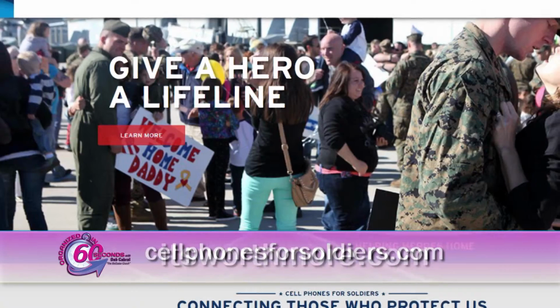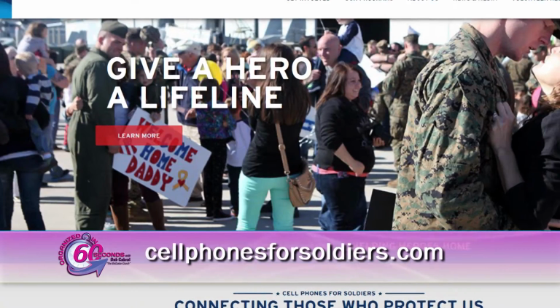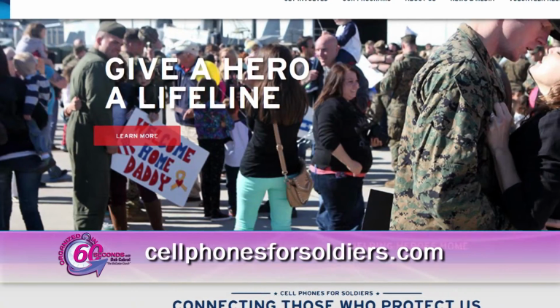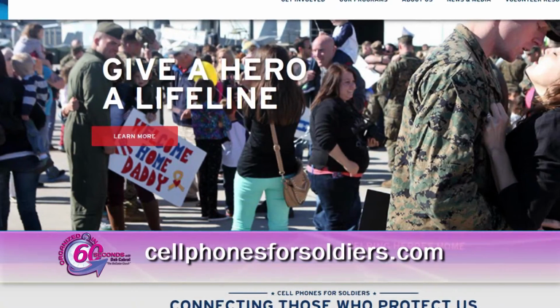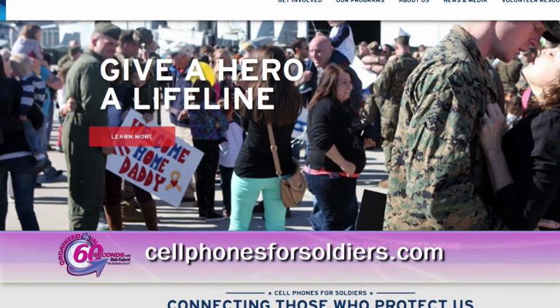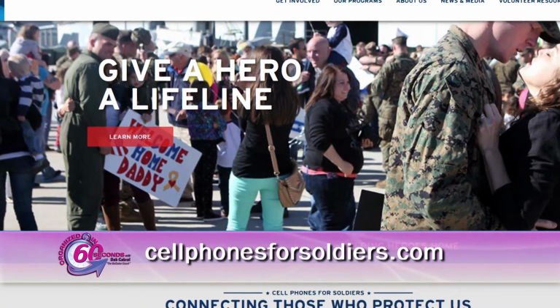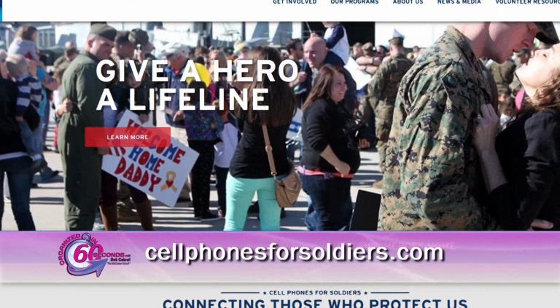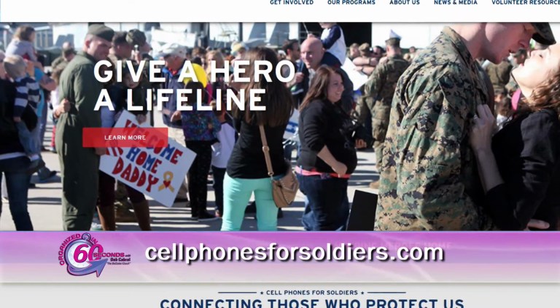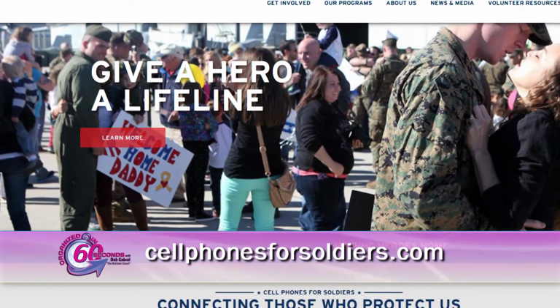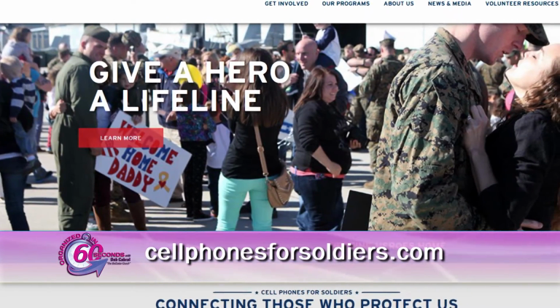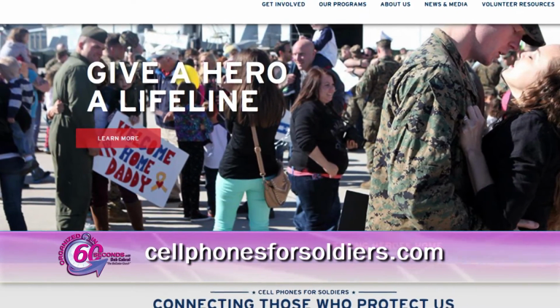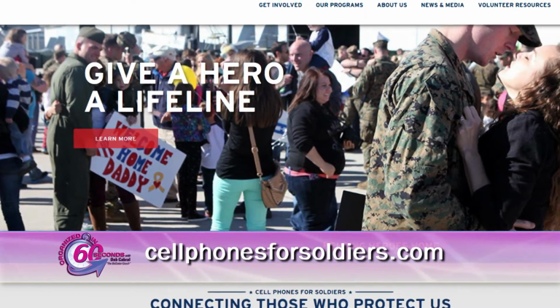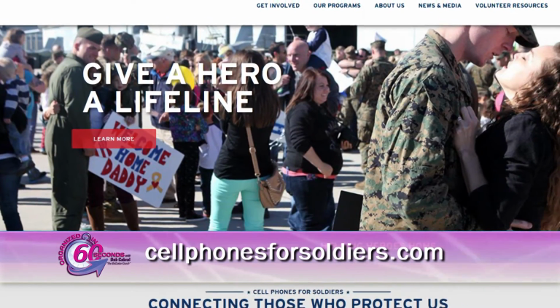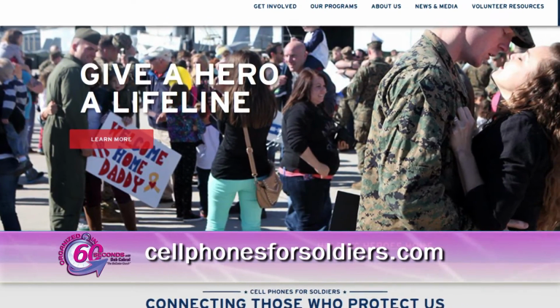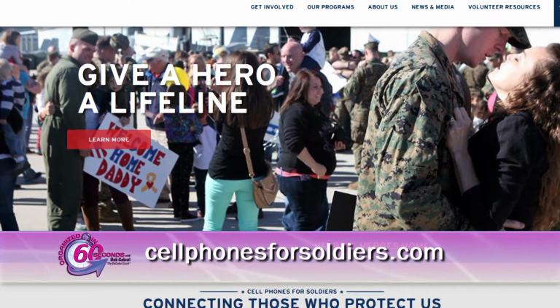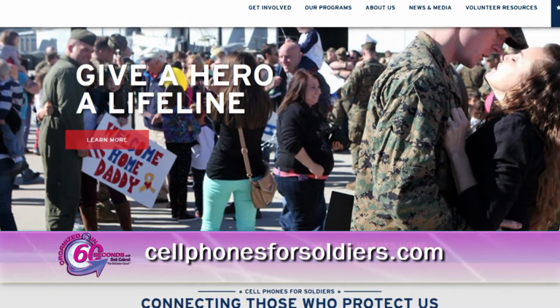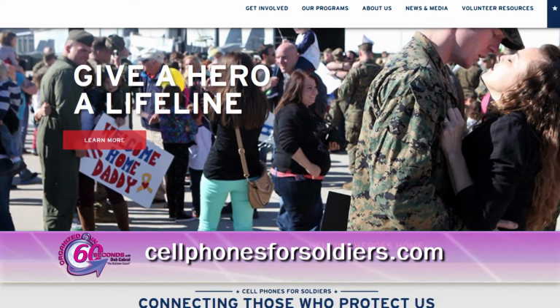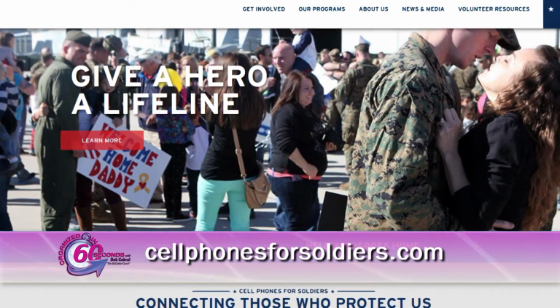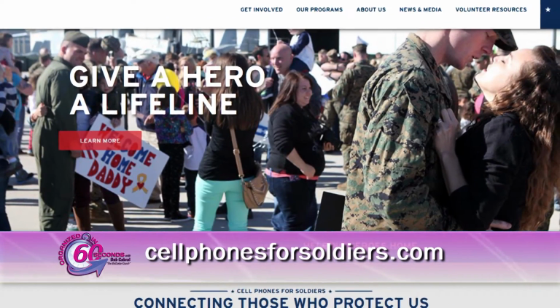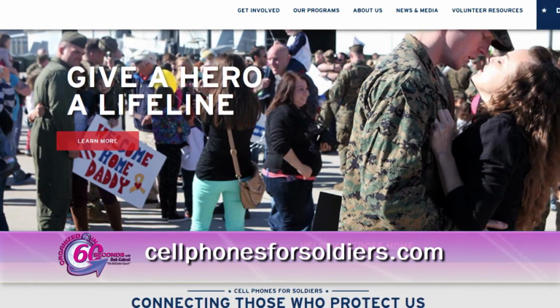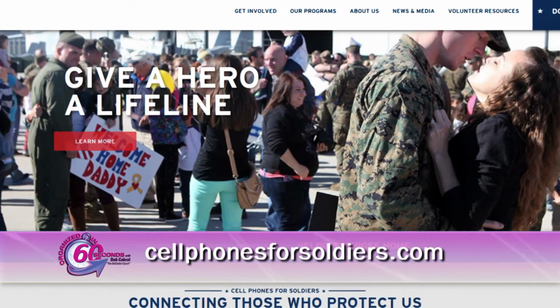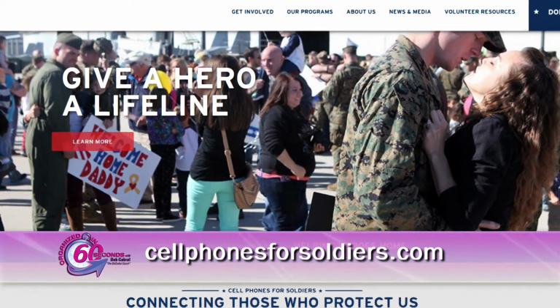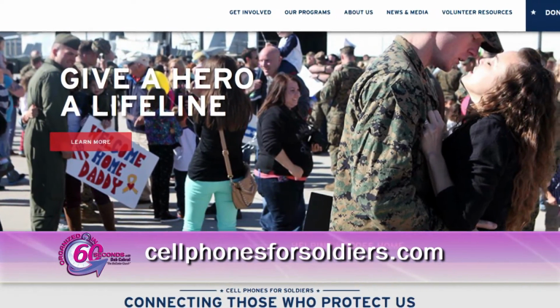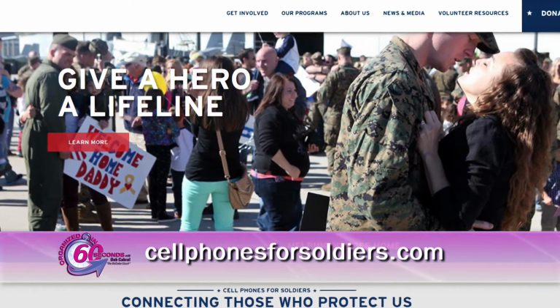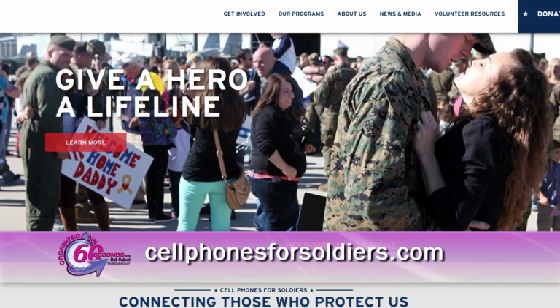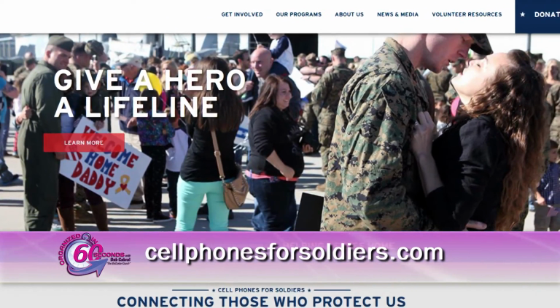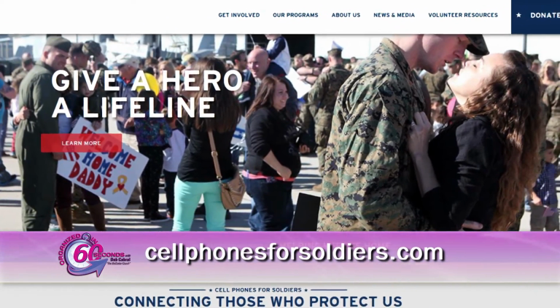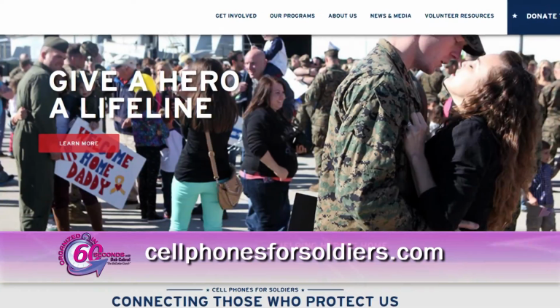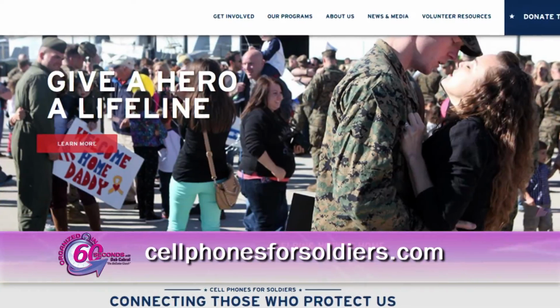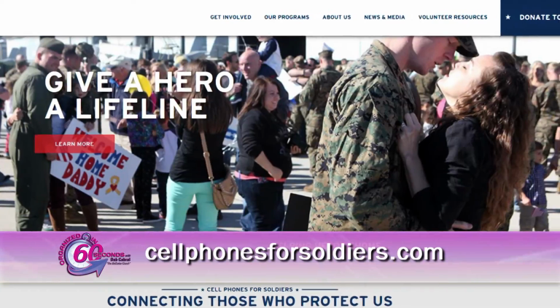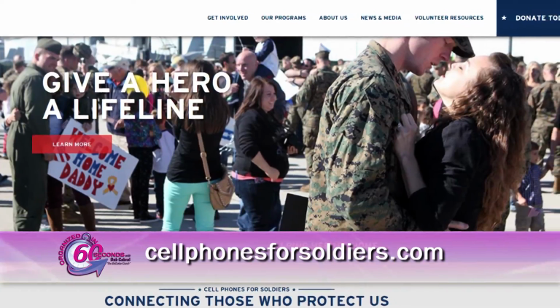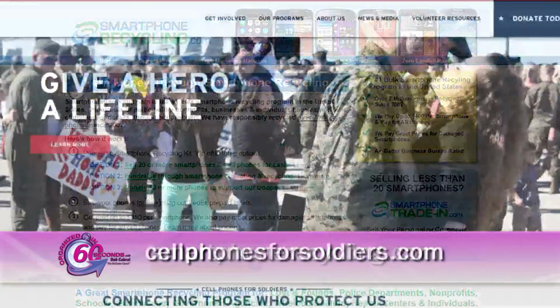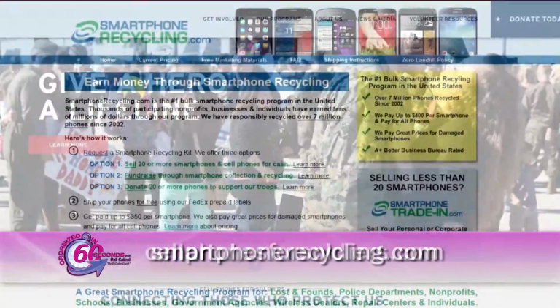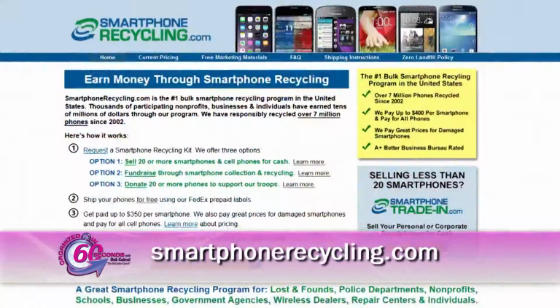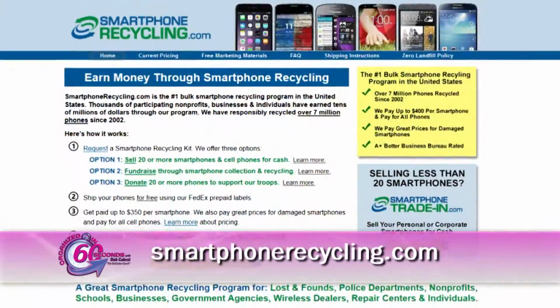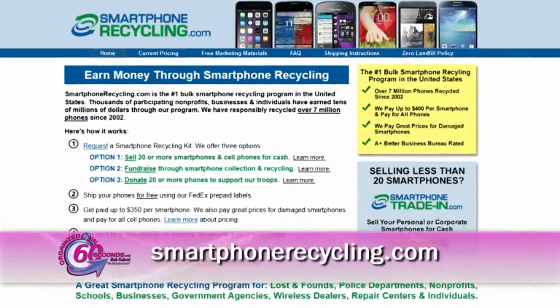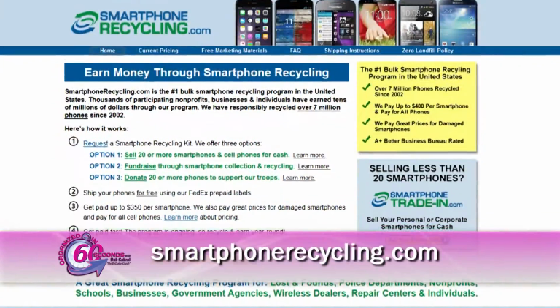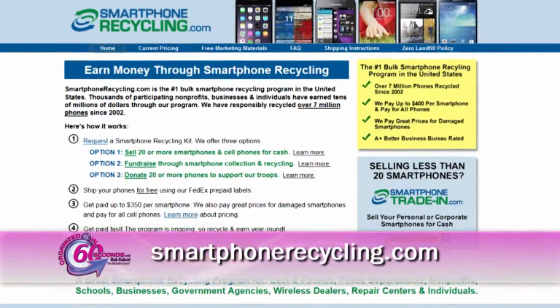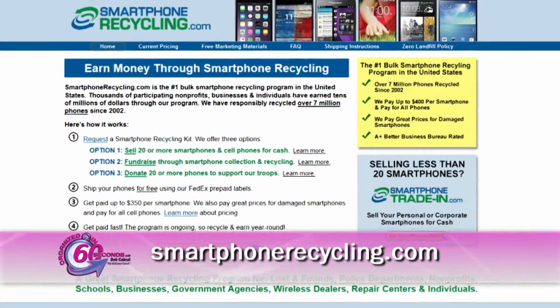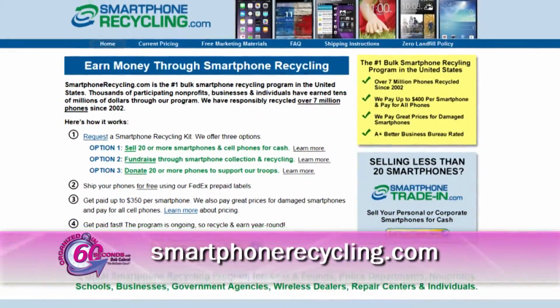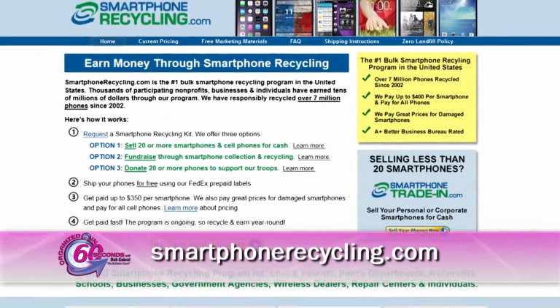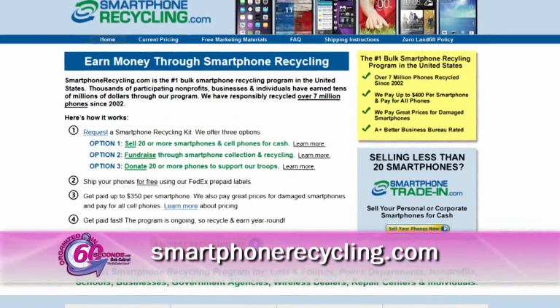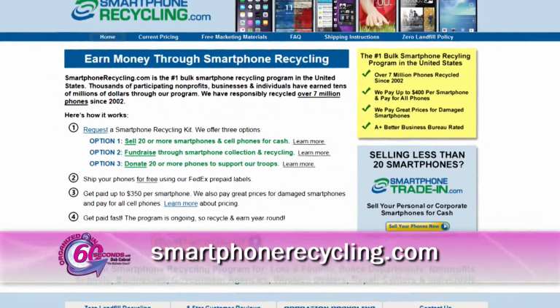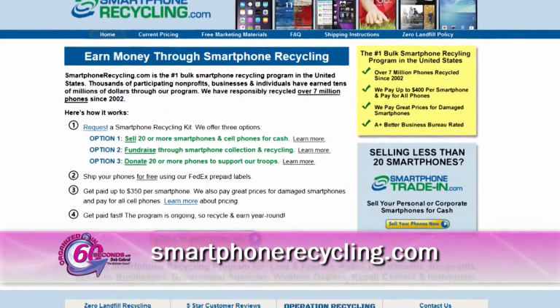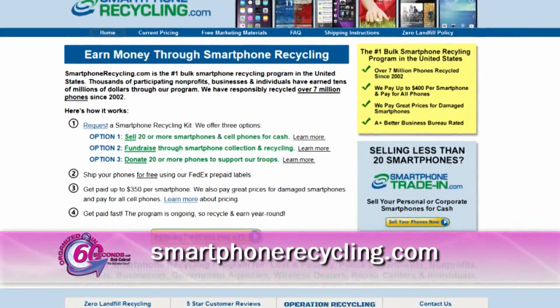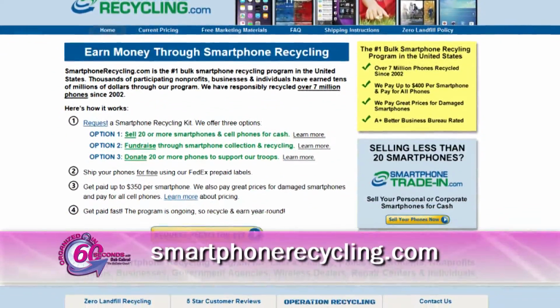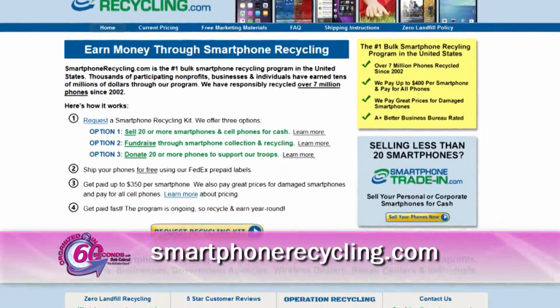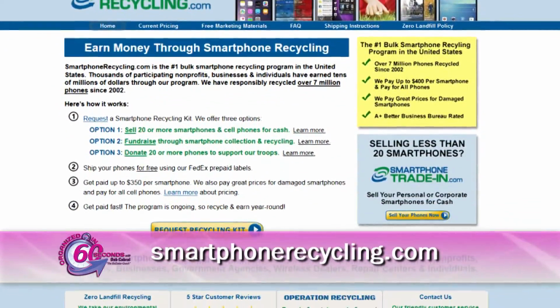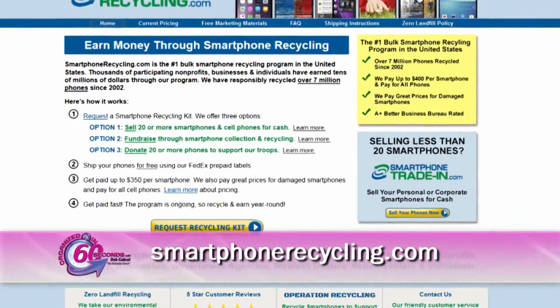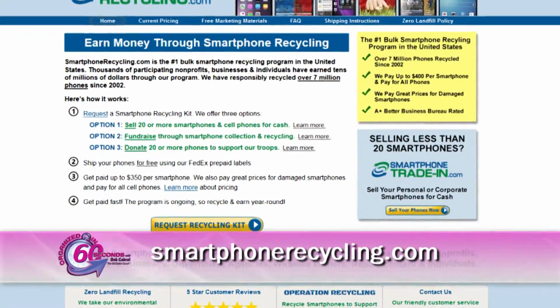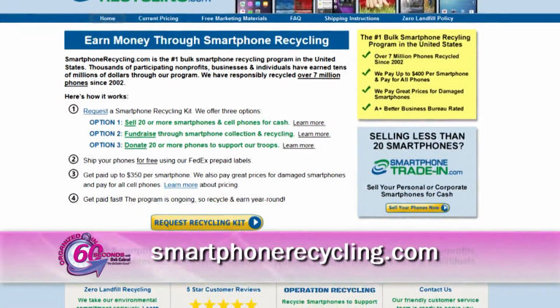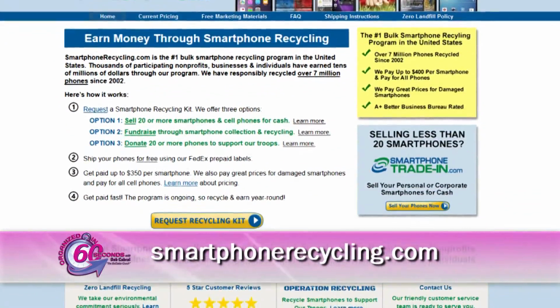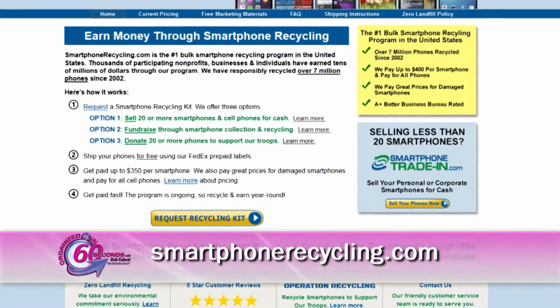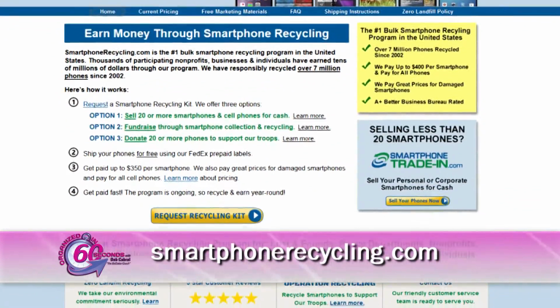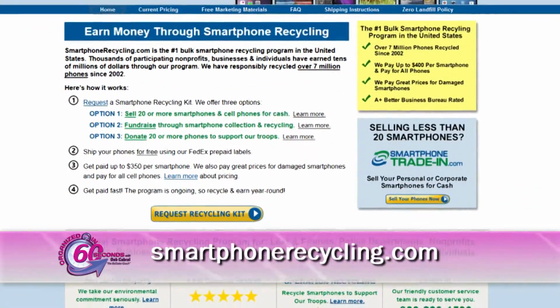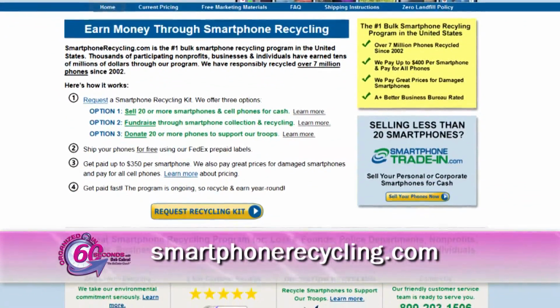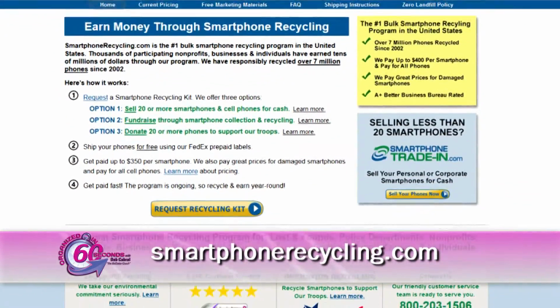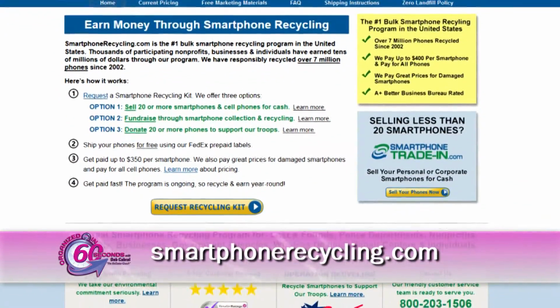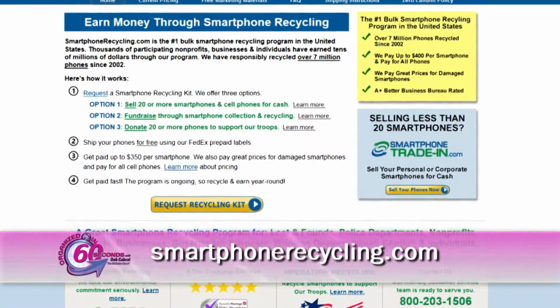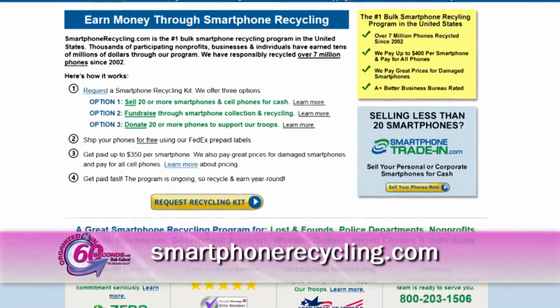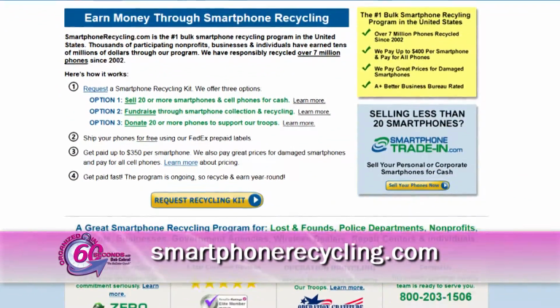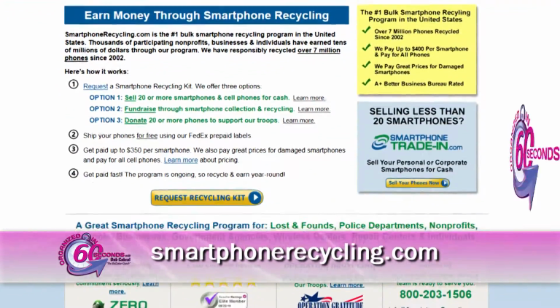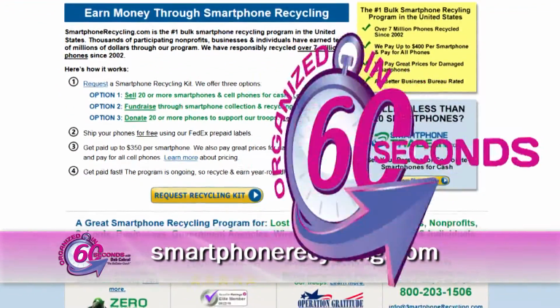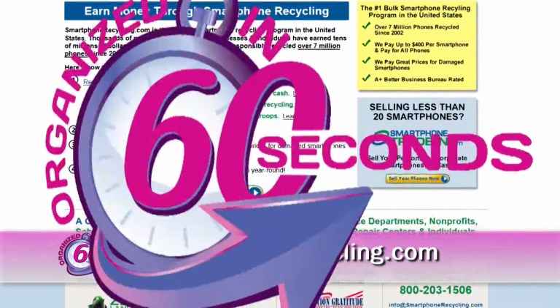To donate, consider CellPhonesForSoldiers.com or SmartPhoneRecycling.com, who recycles cell phones to support our troops.